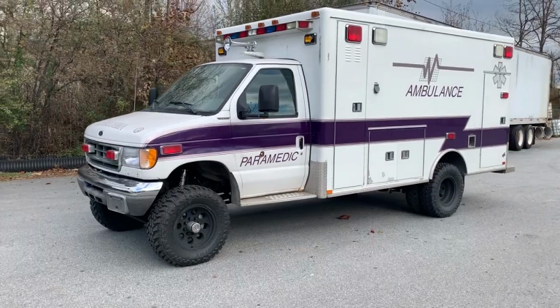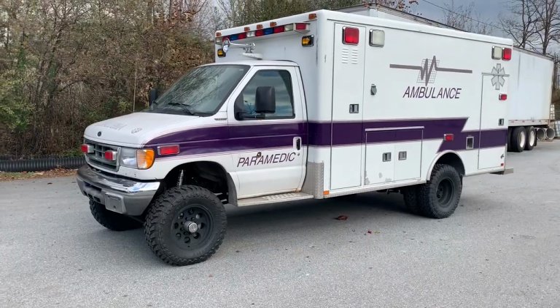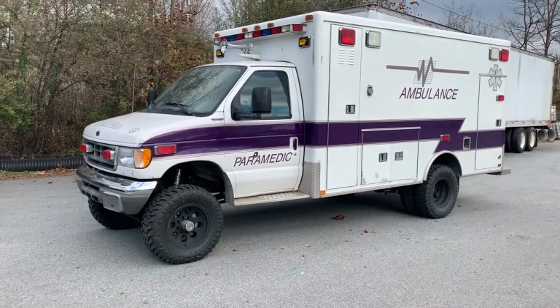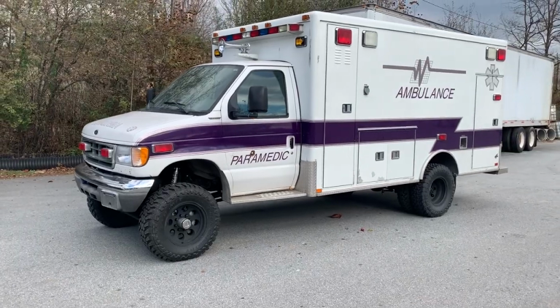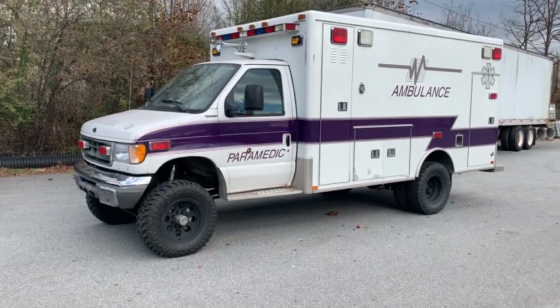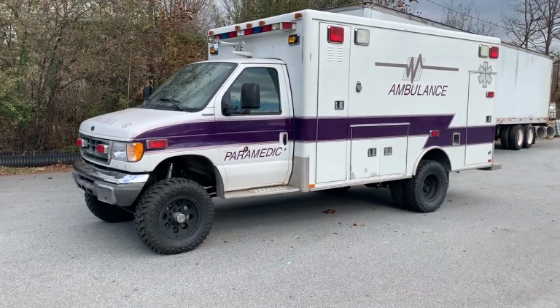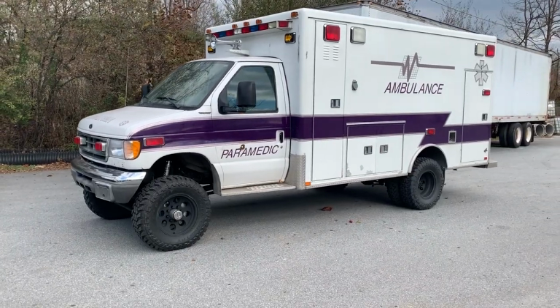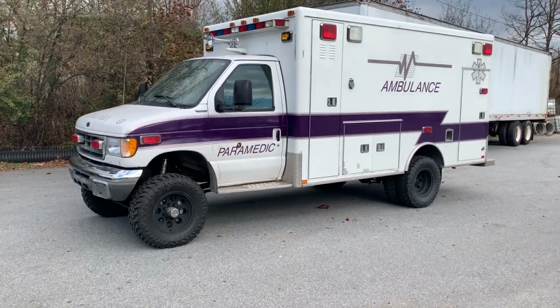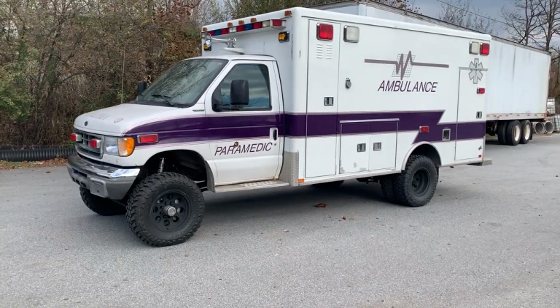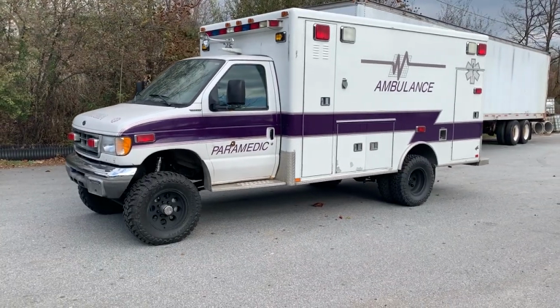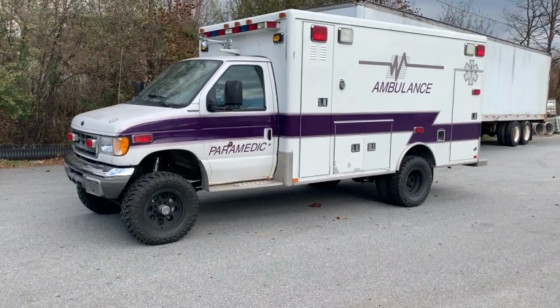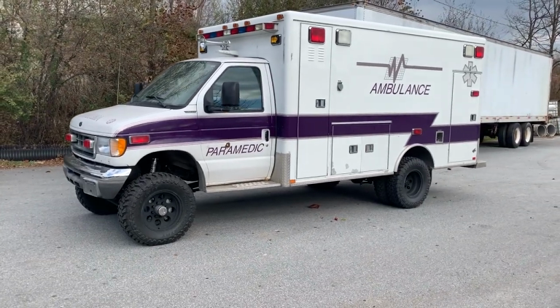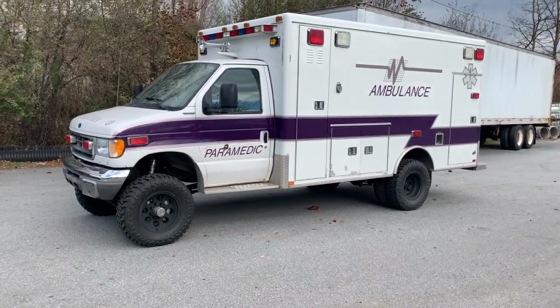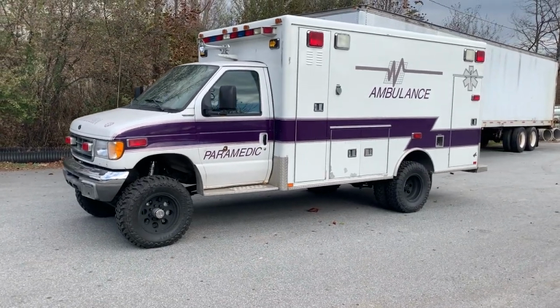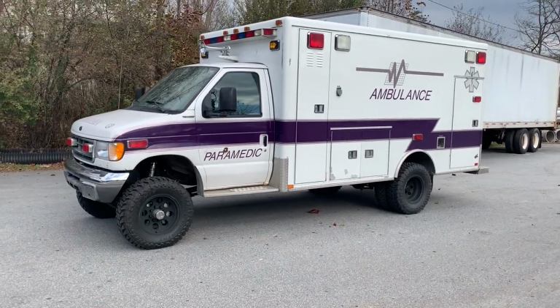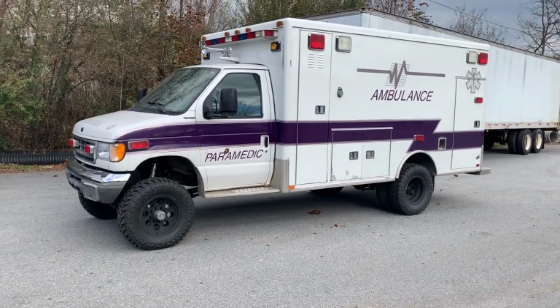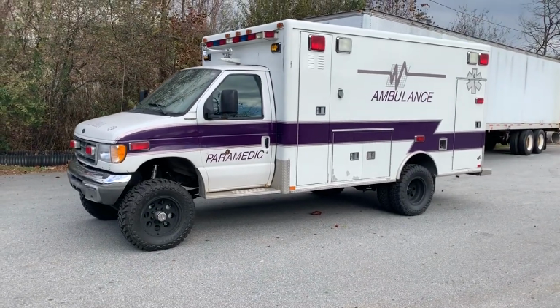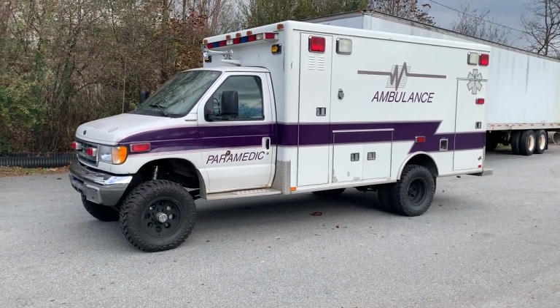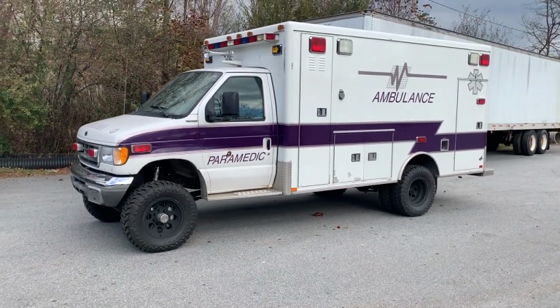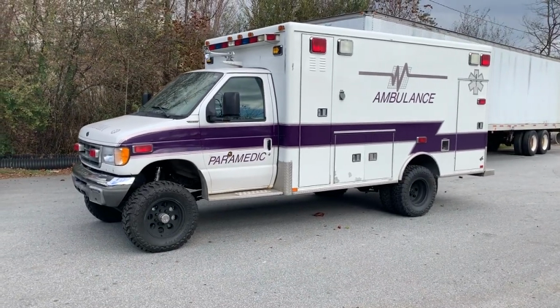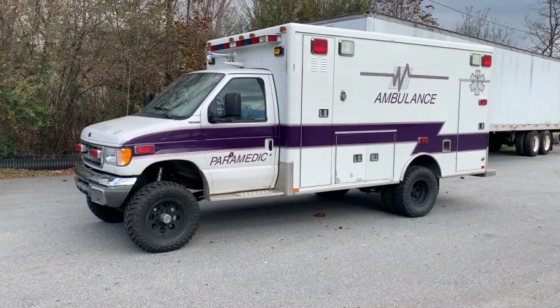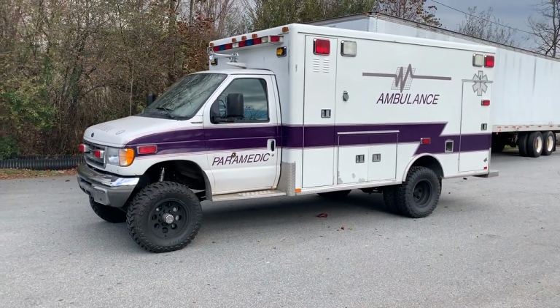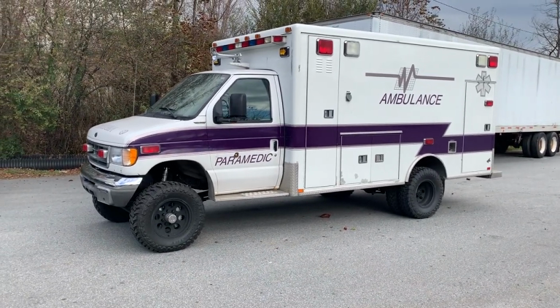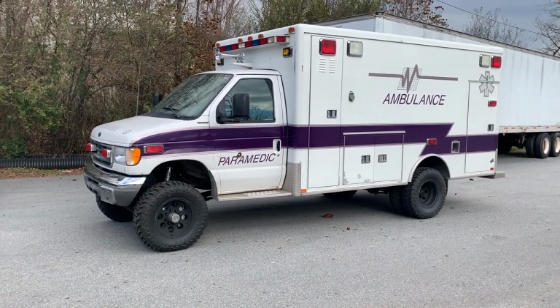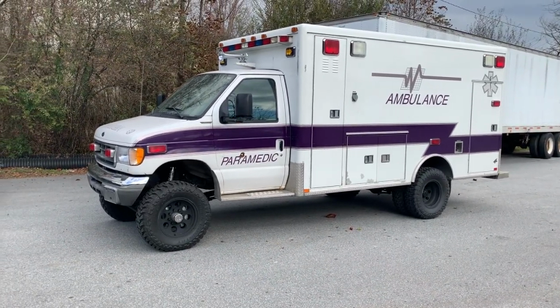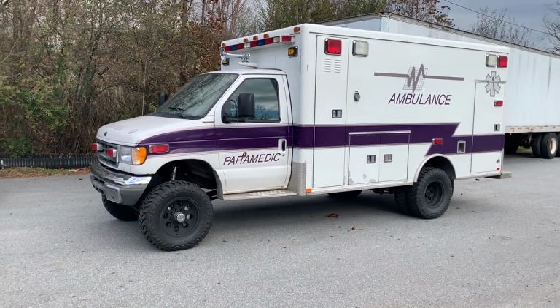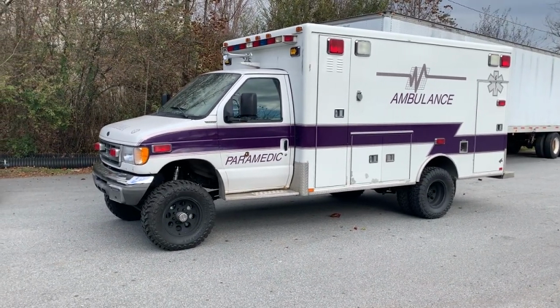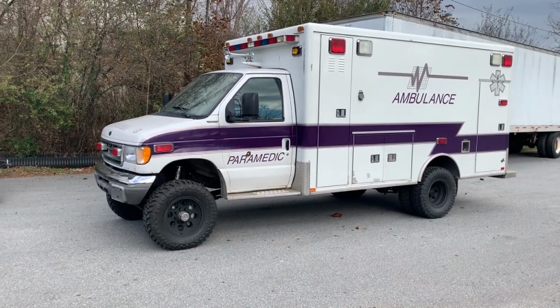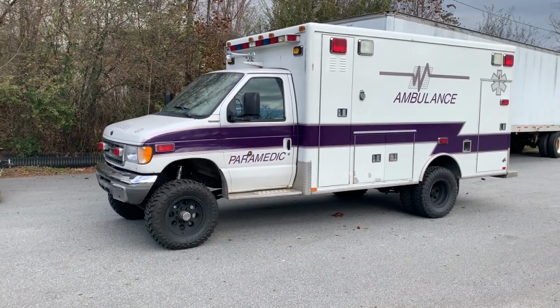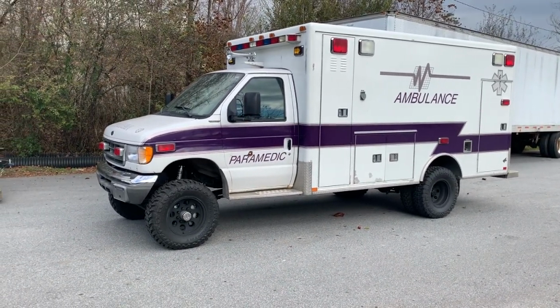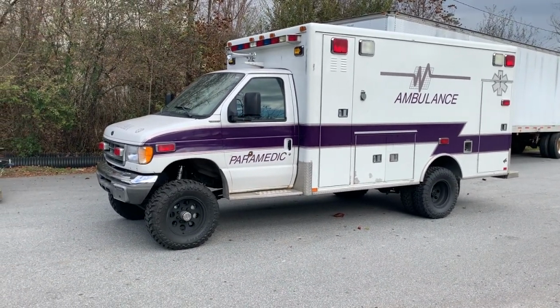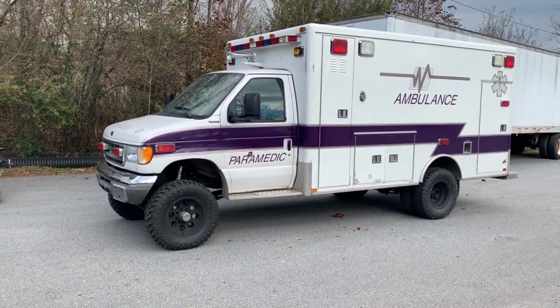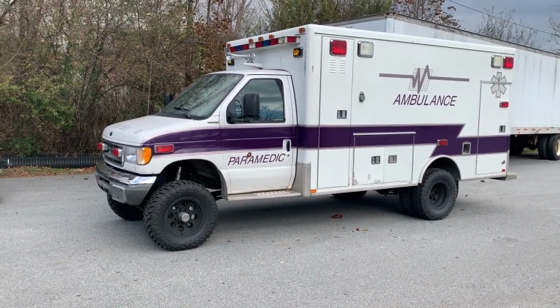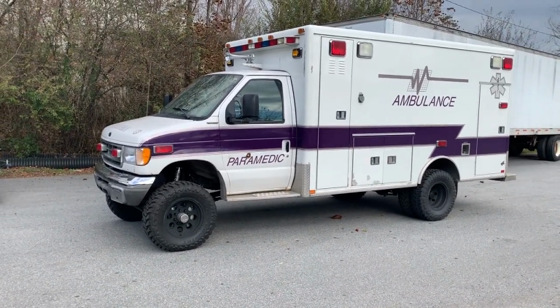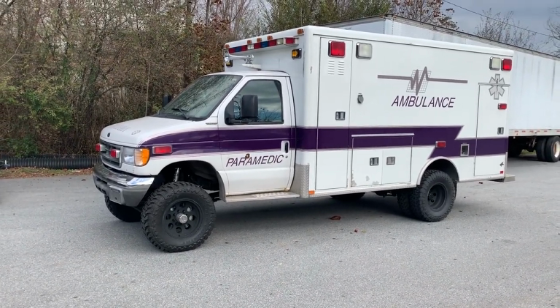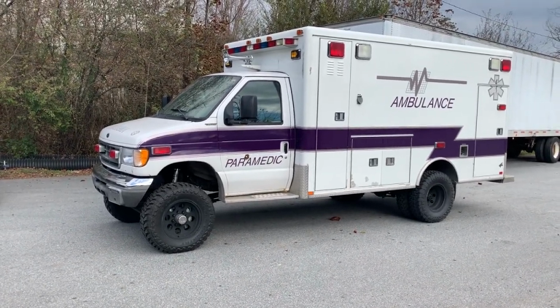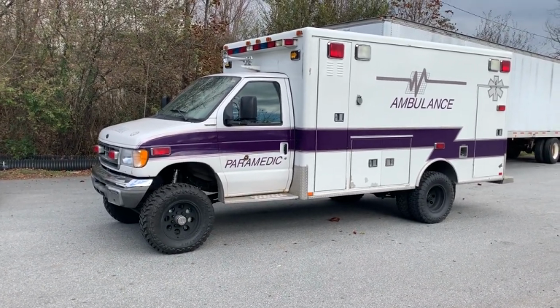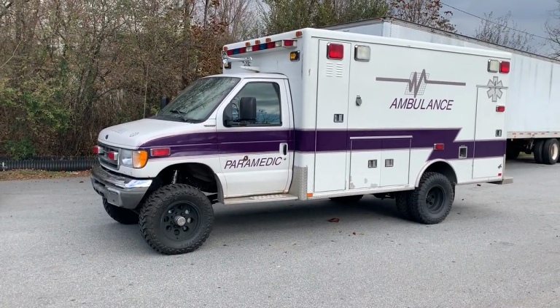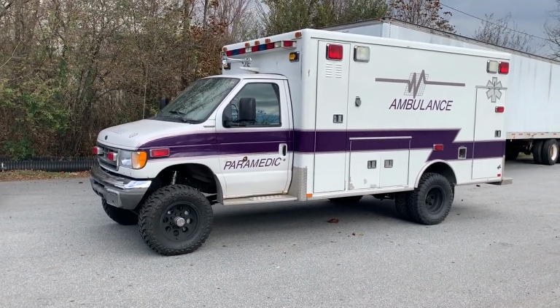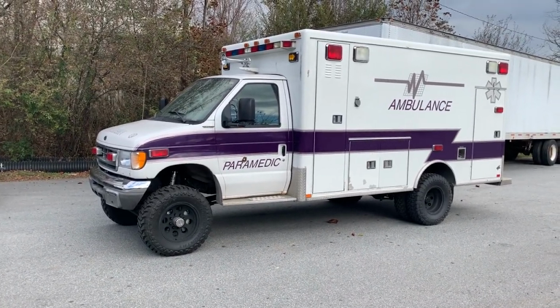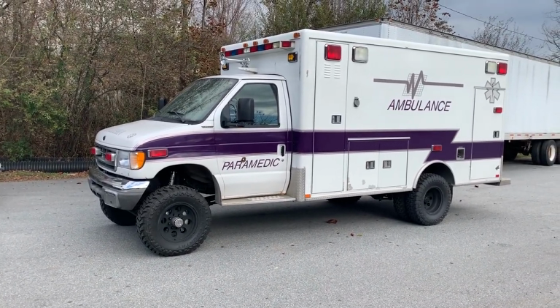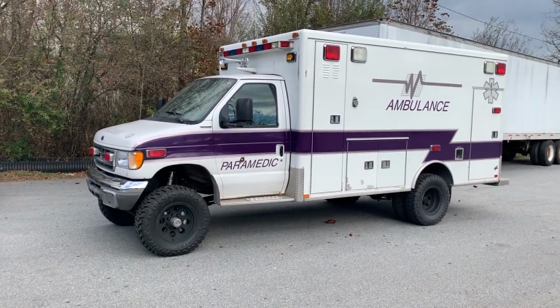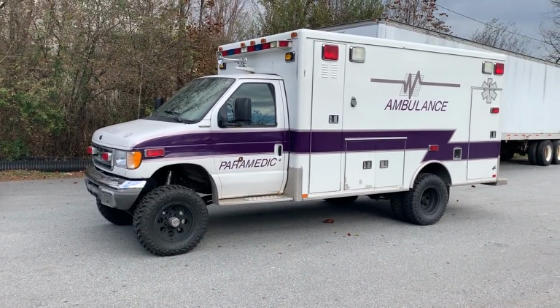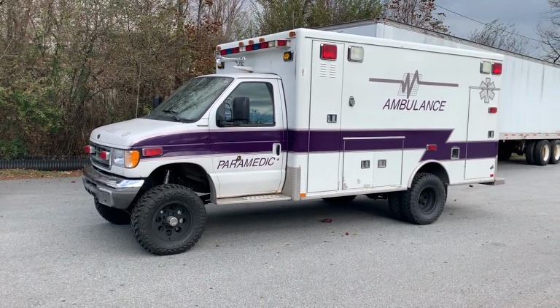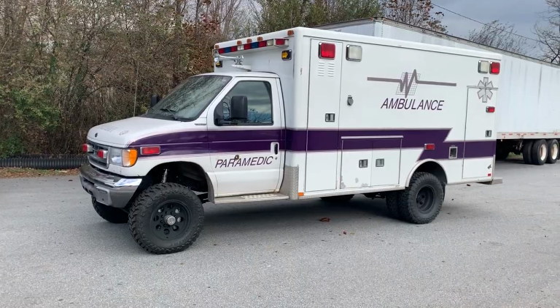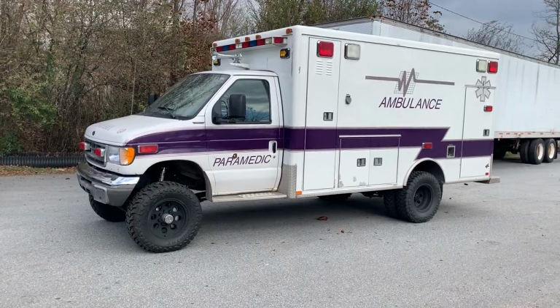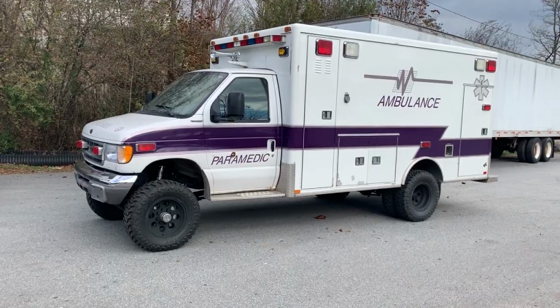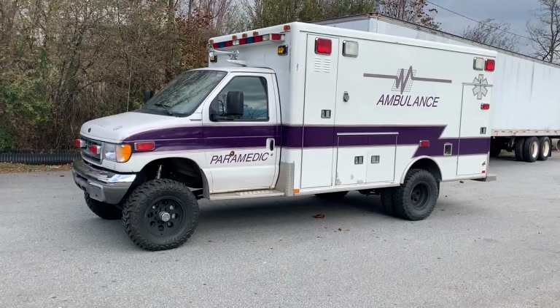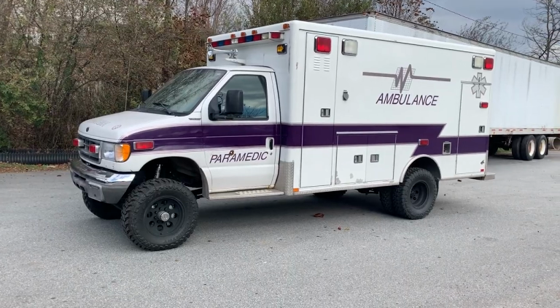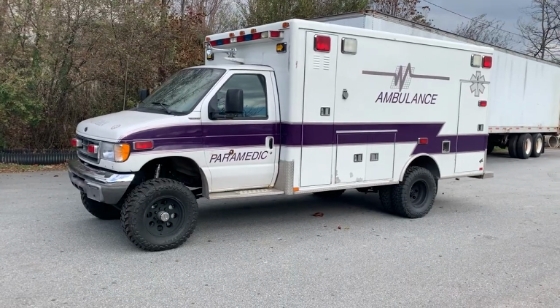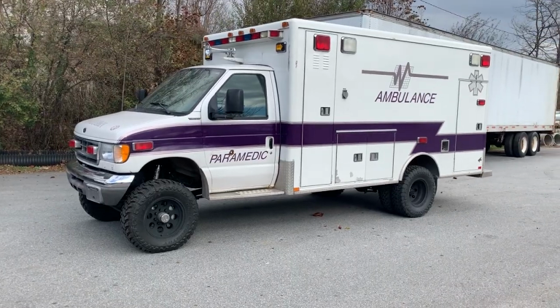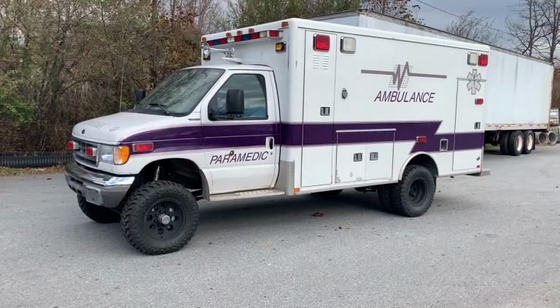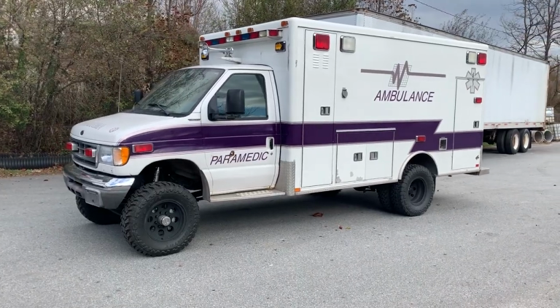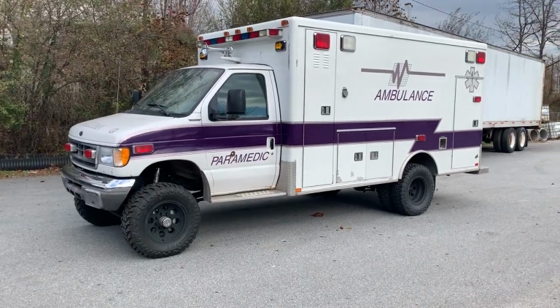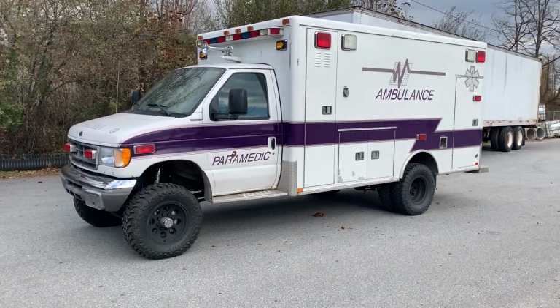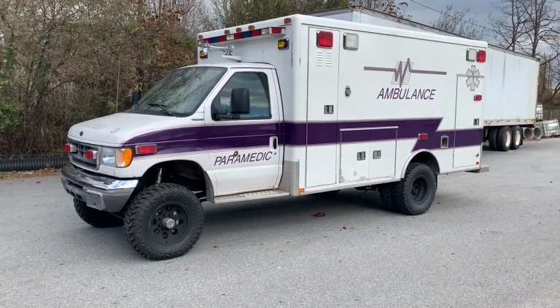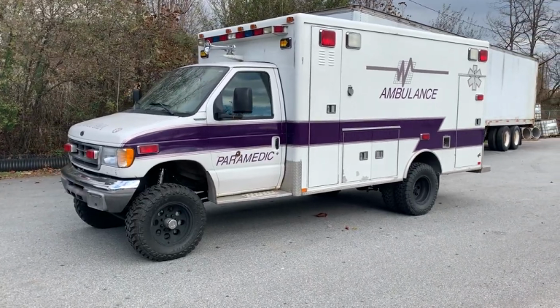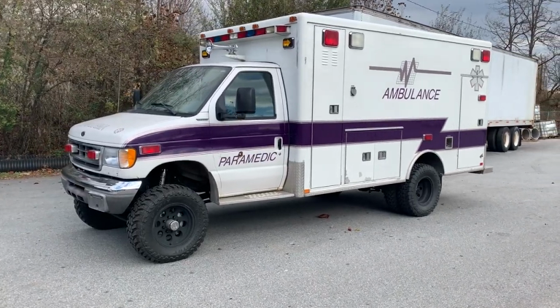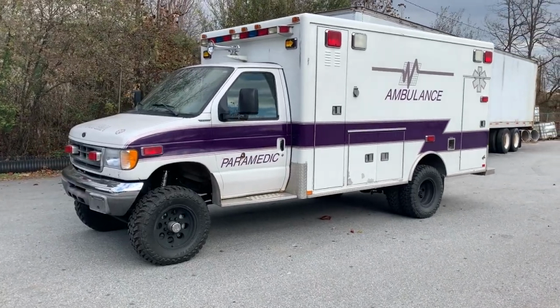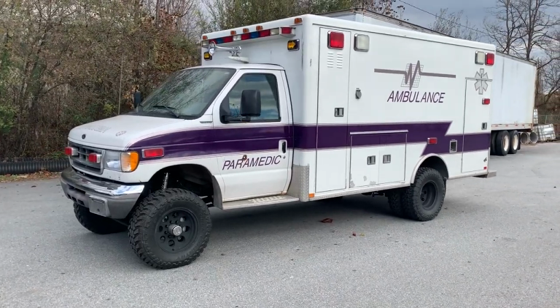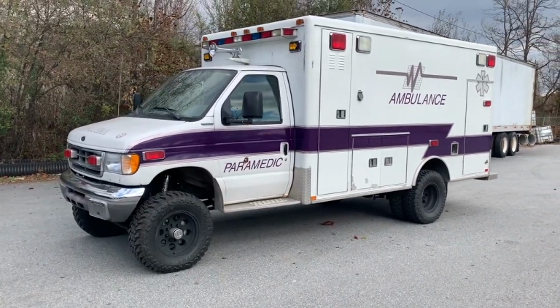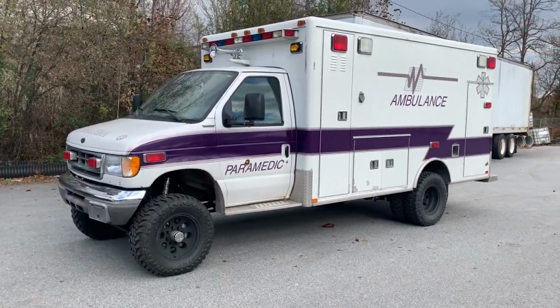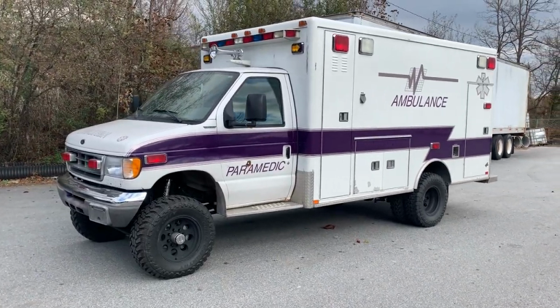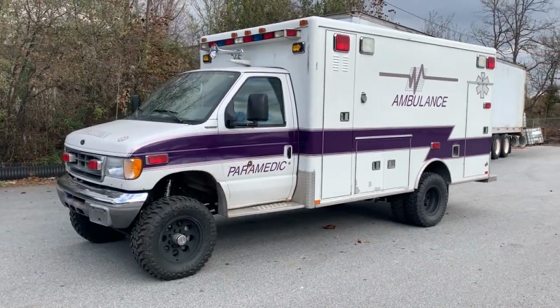I think the customer is going to outfit the interior himself. Right now it's still a functional ambulance, but not for long.